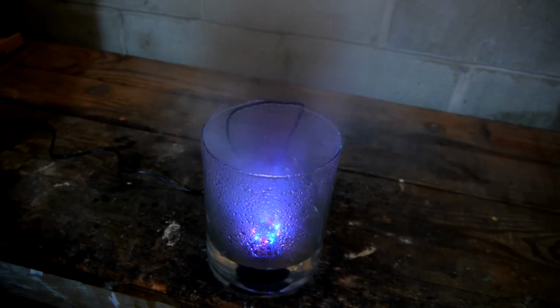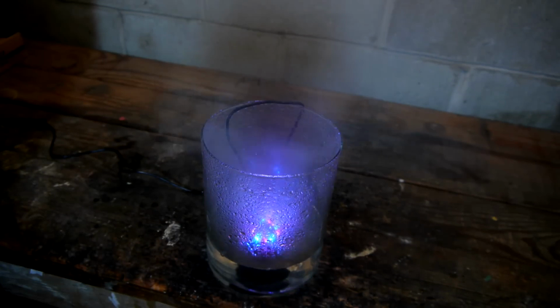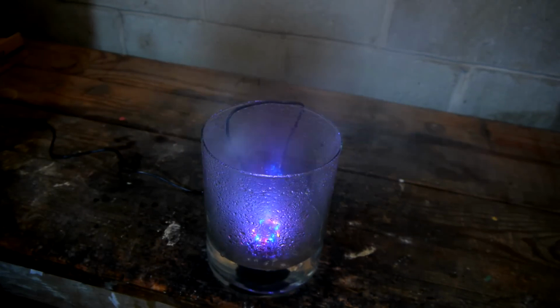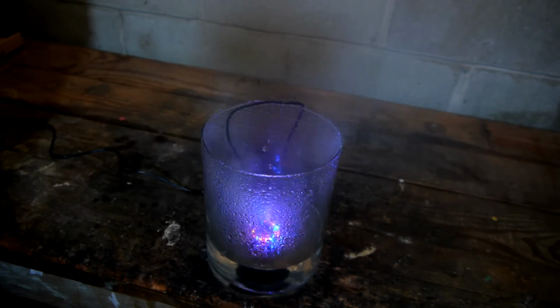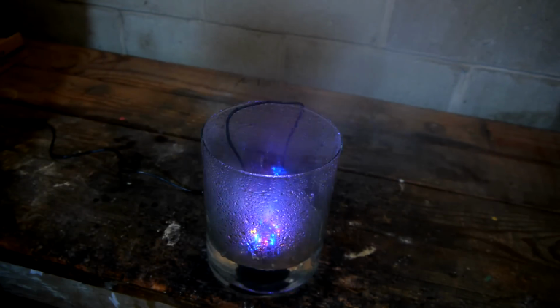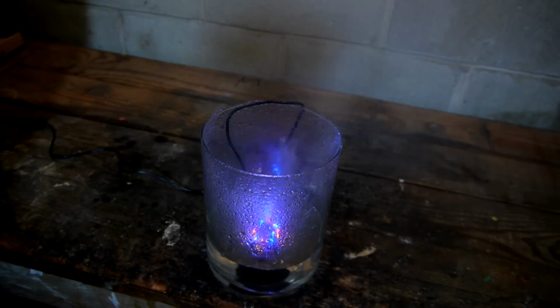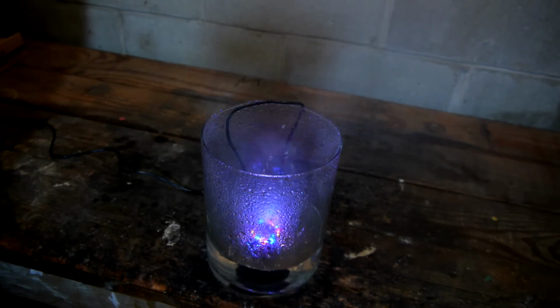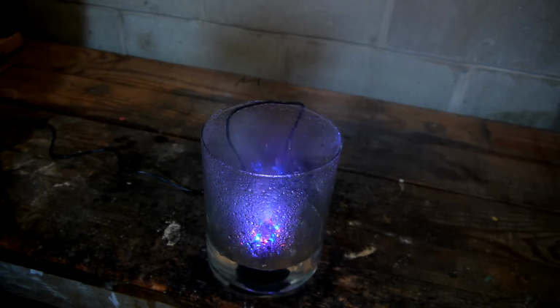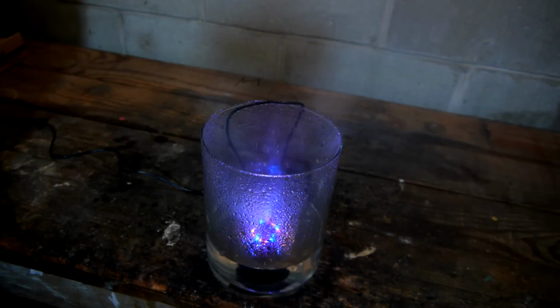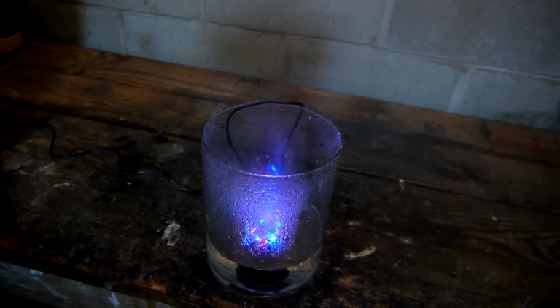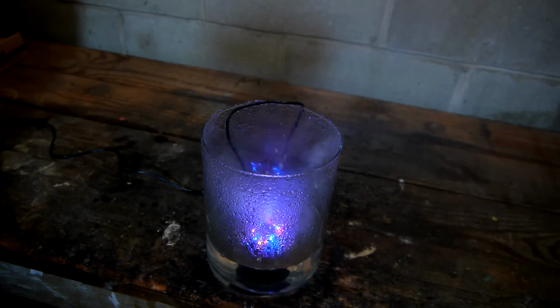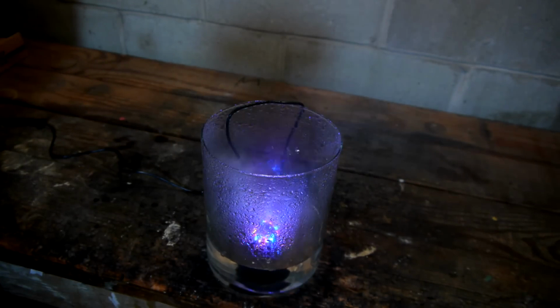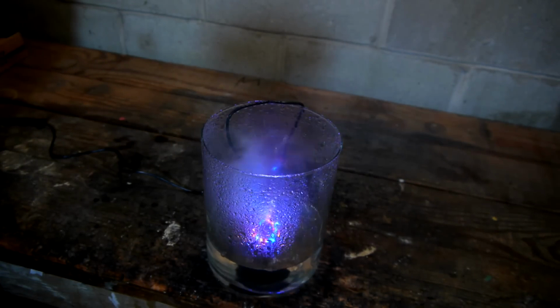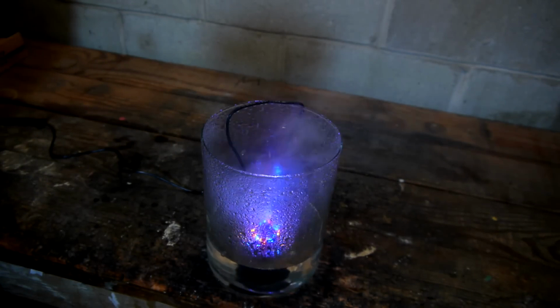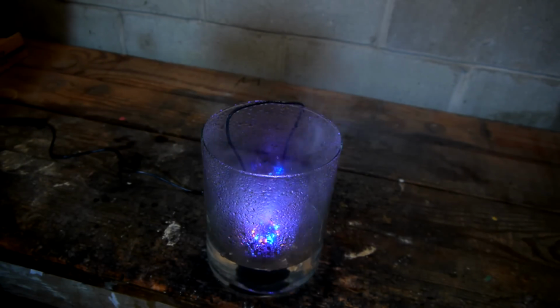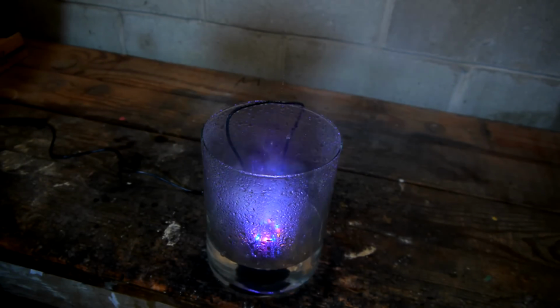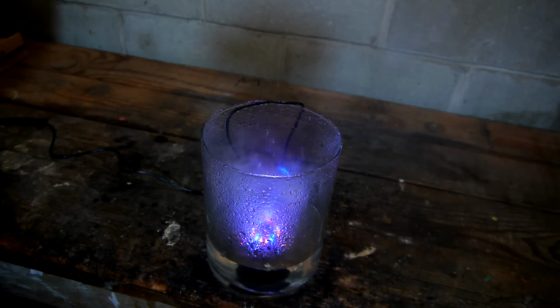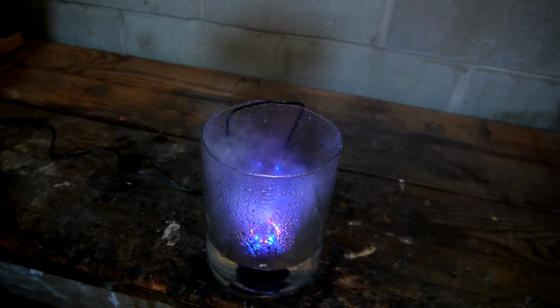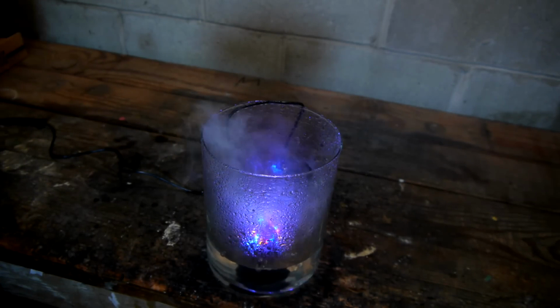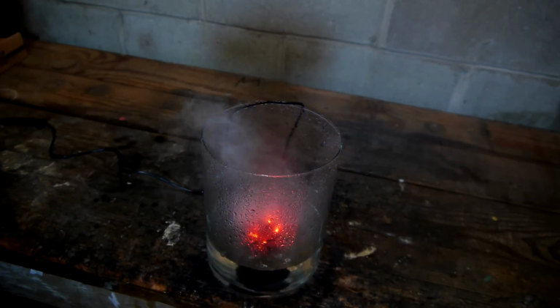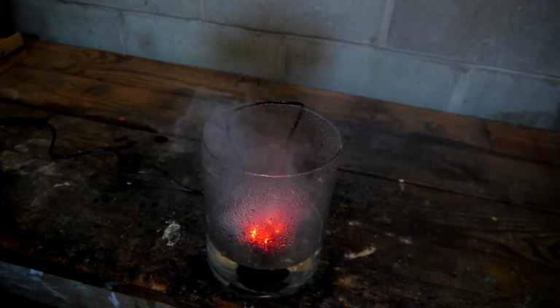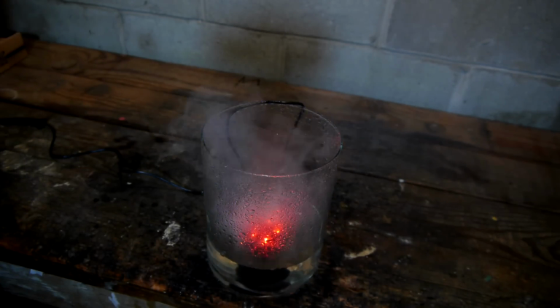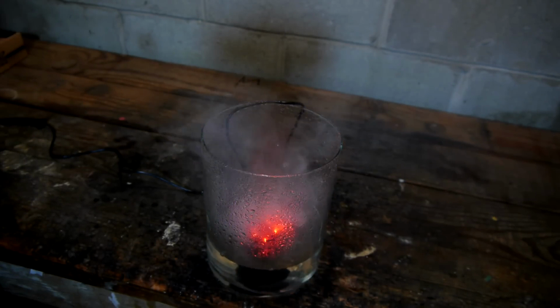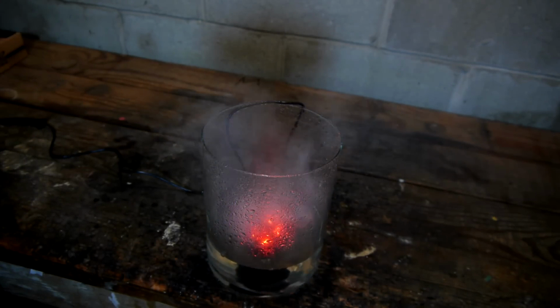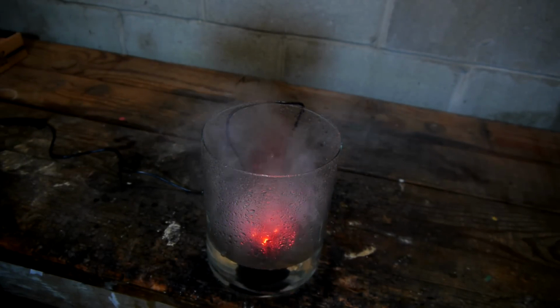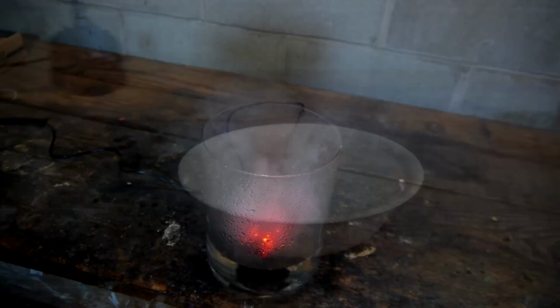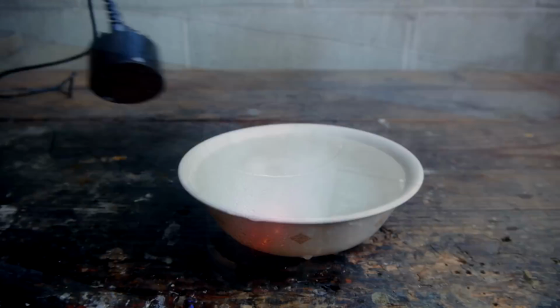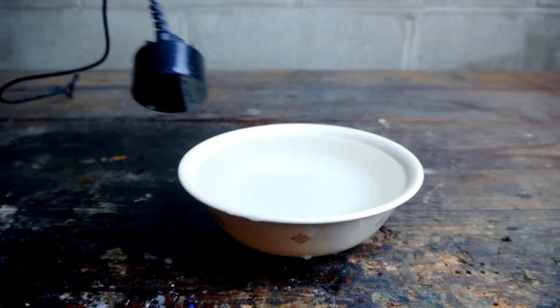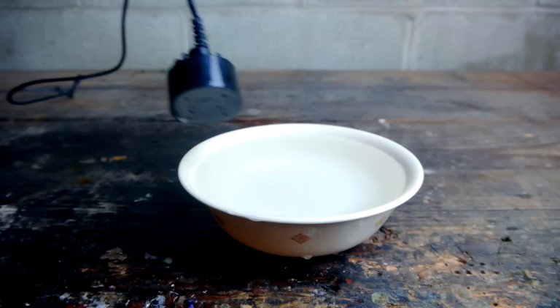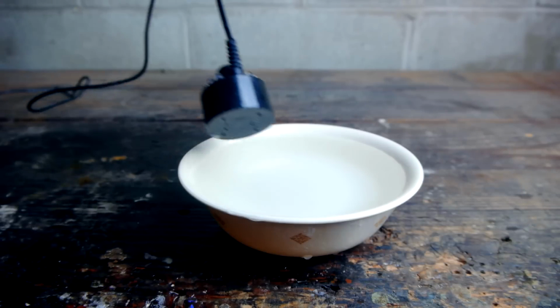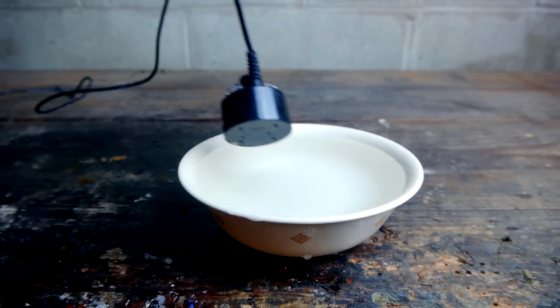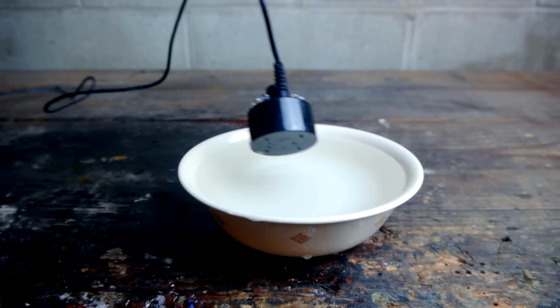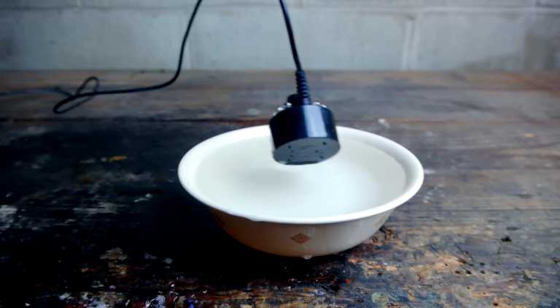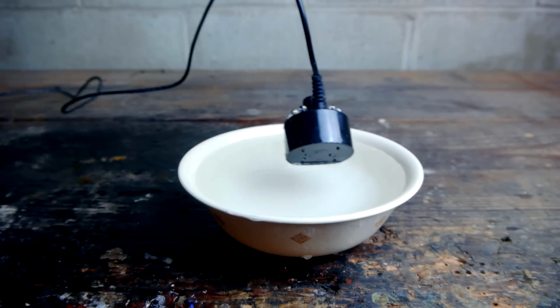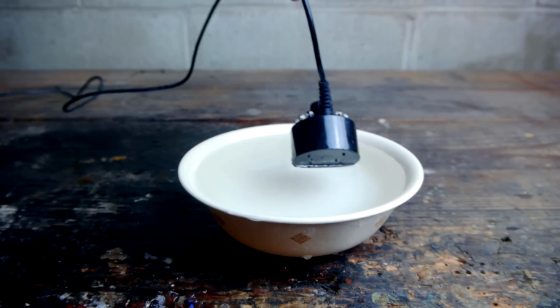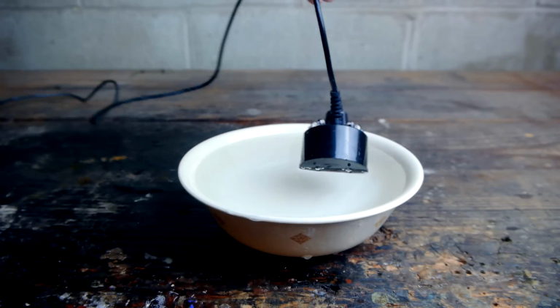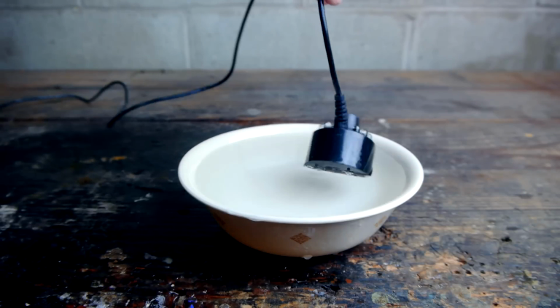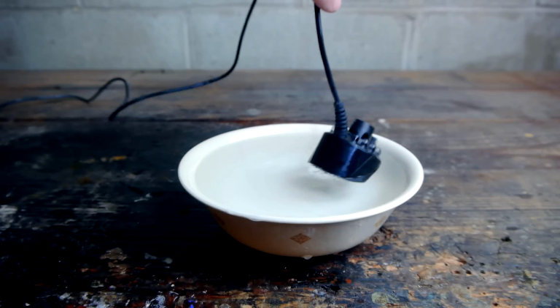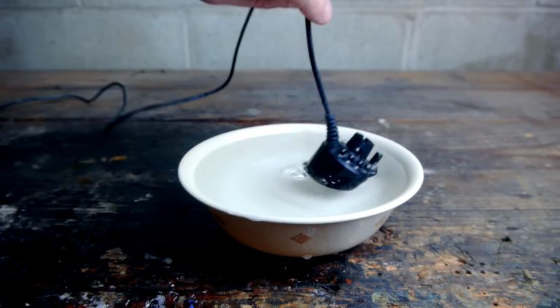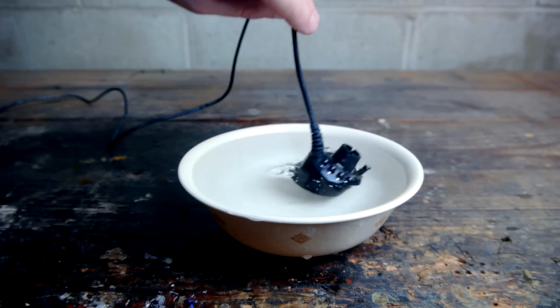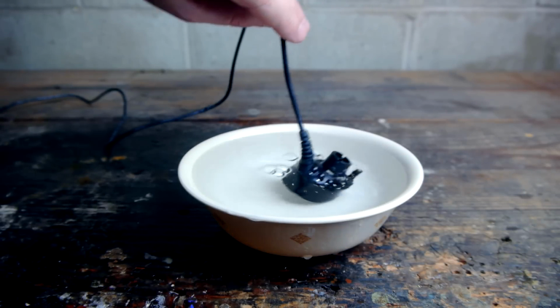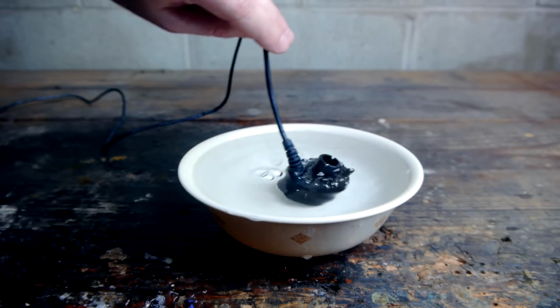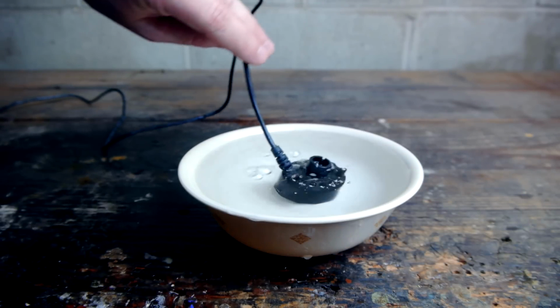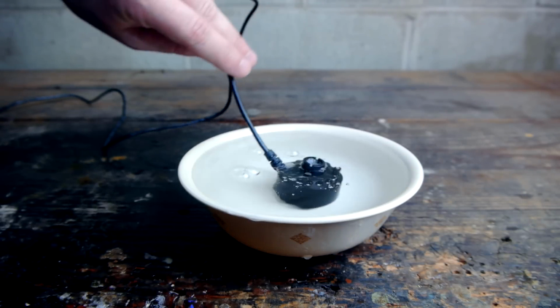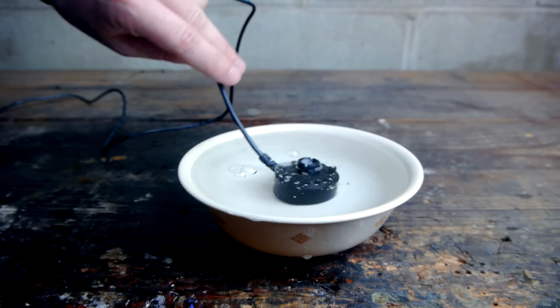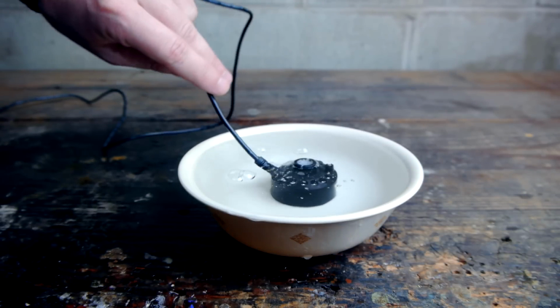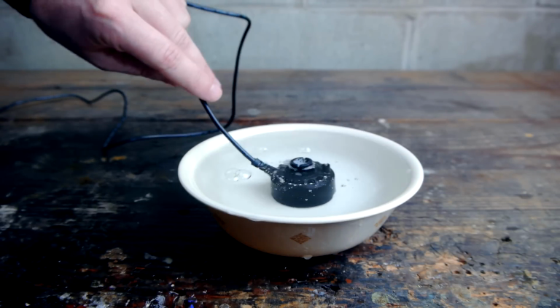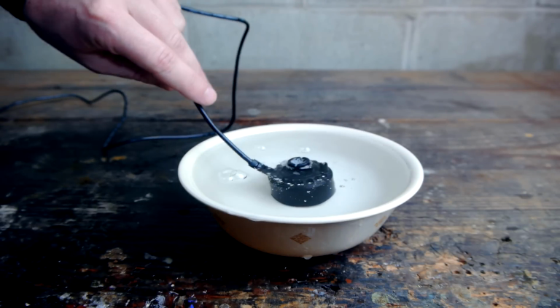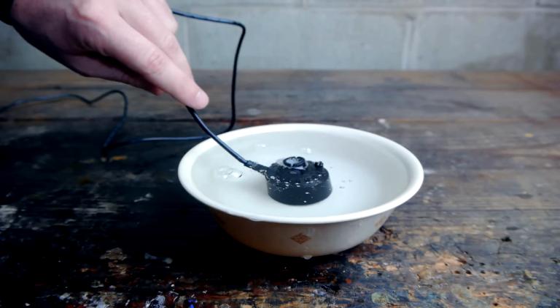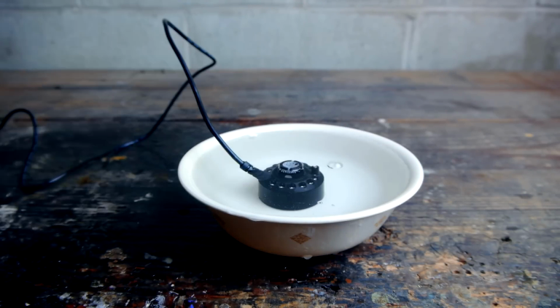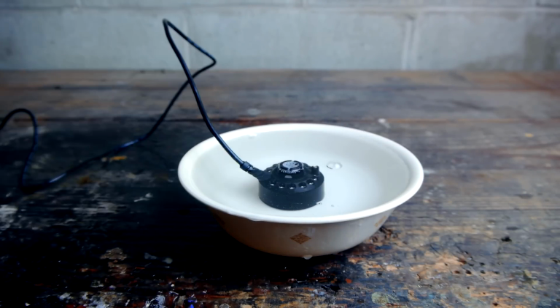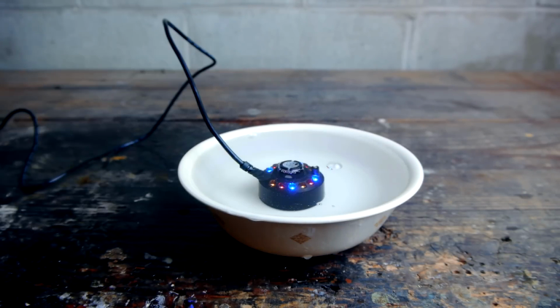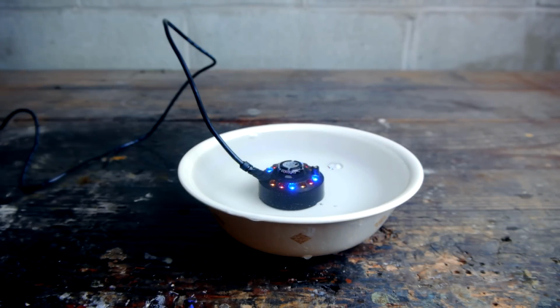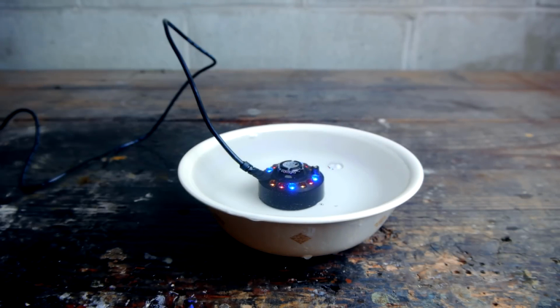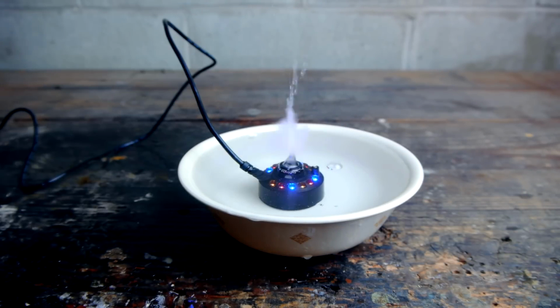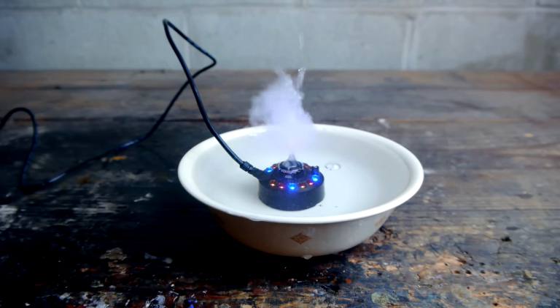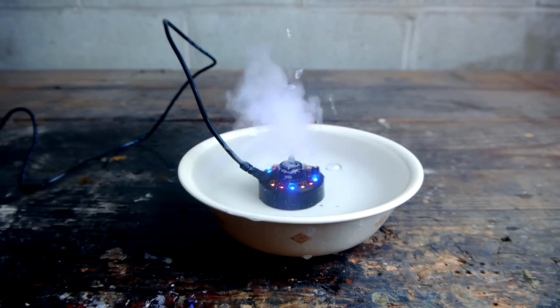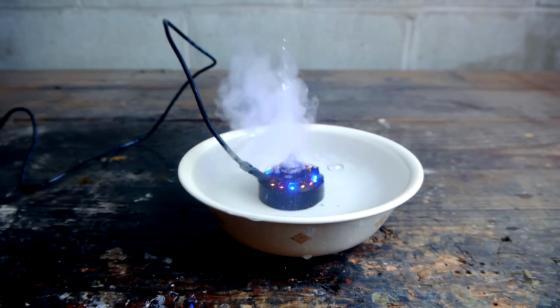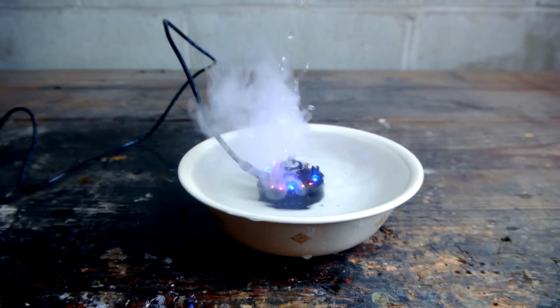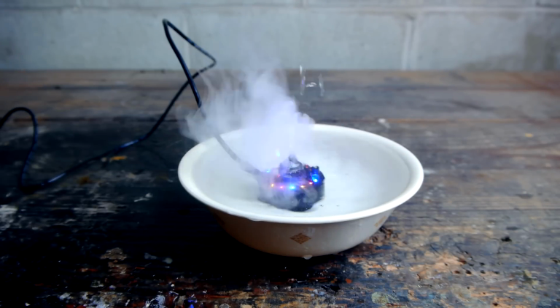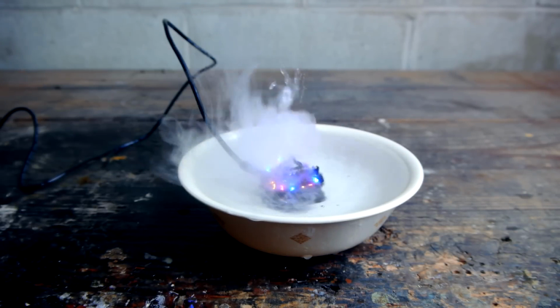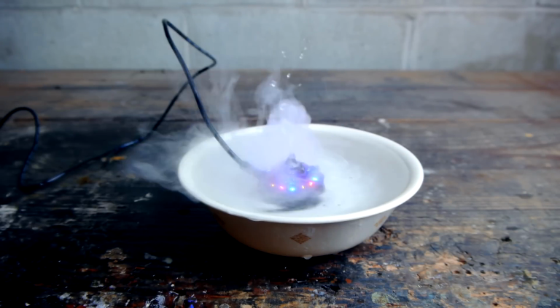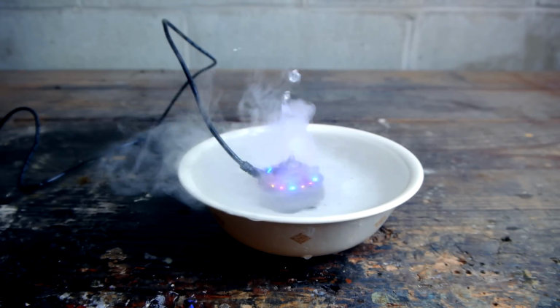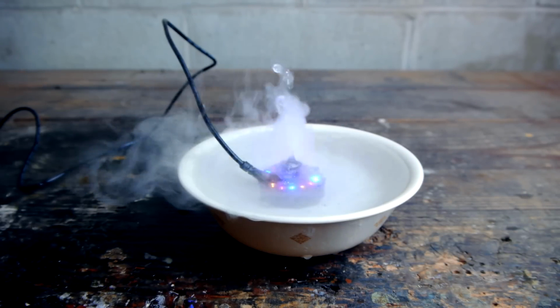I either need to use airflow to lift the fog out of the container, or put the fogger in a shallower dish if I want it to pour over the sides.